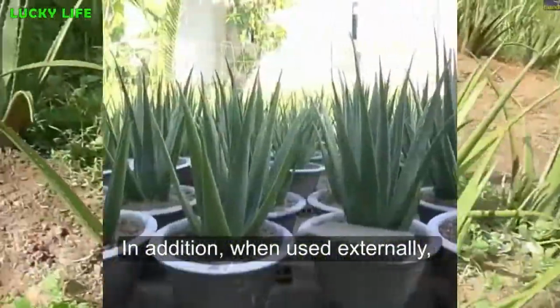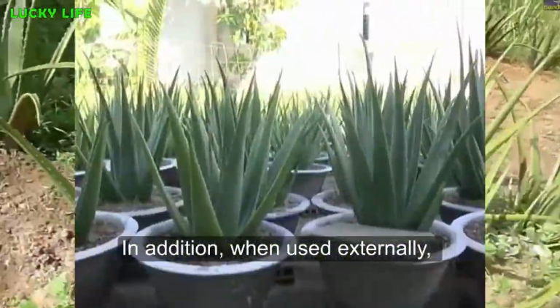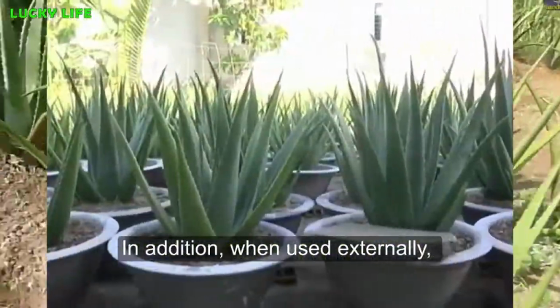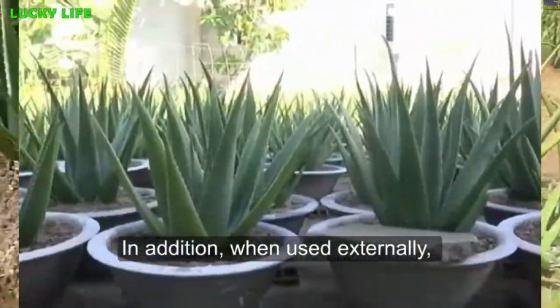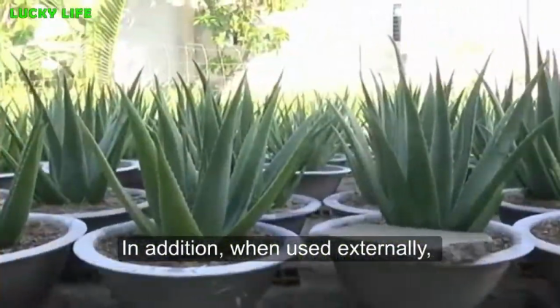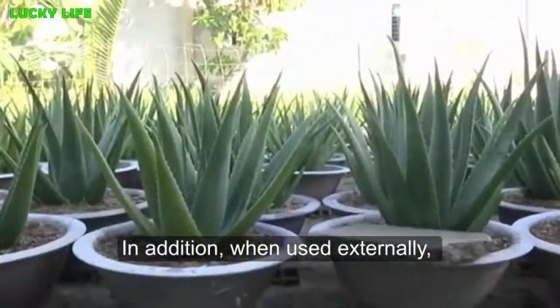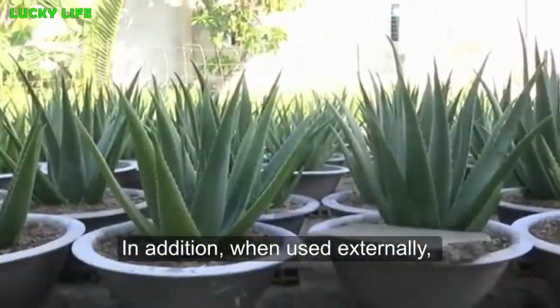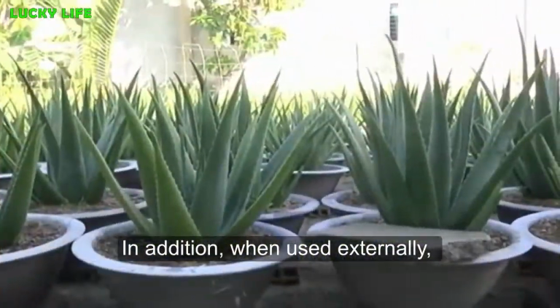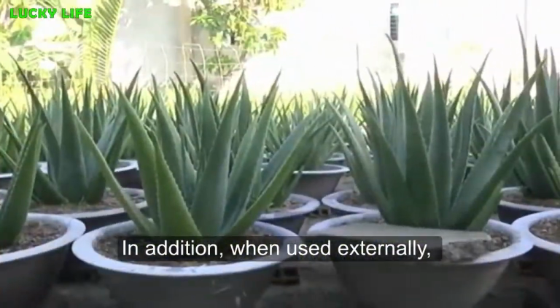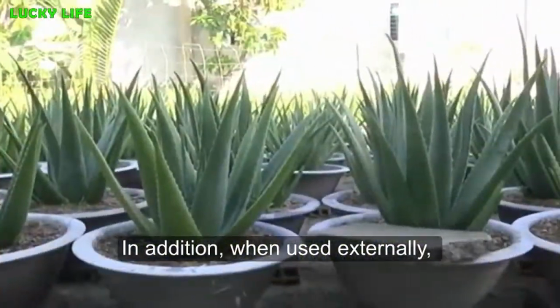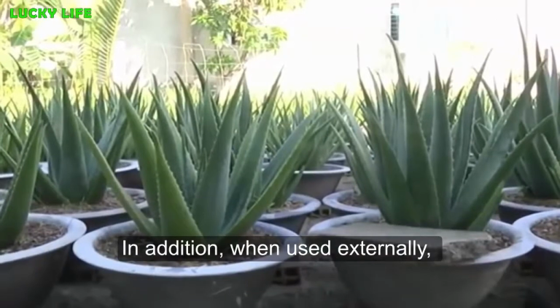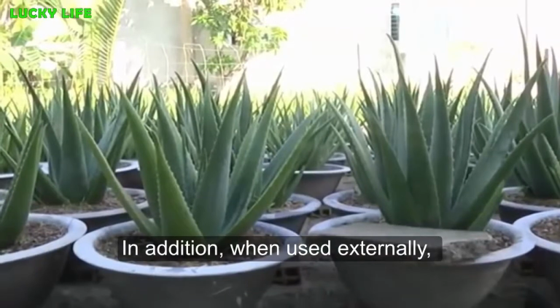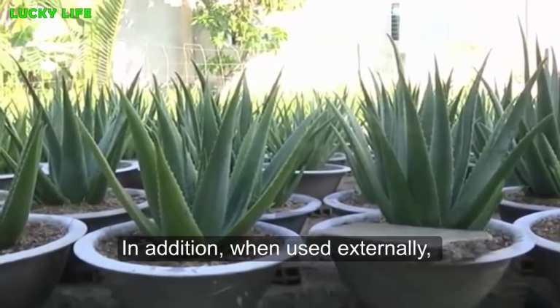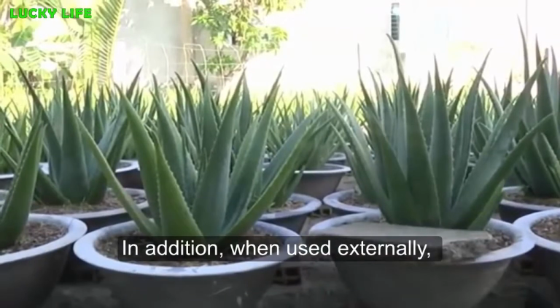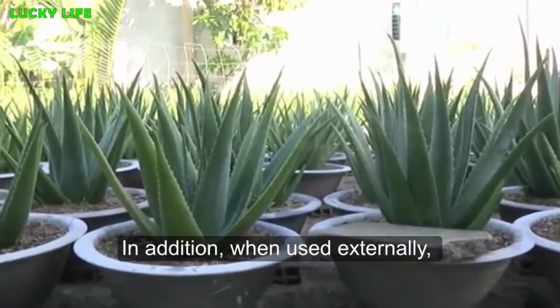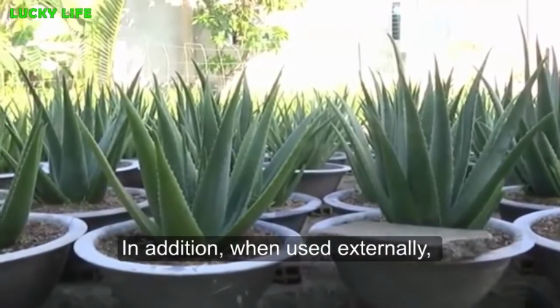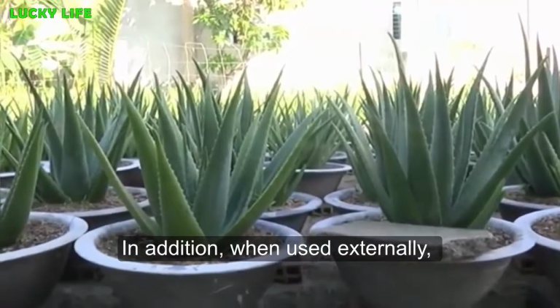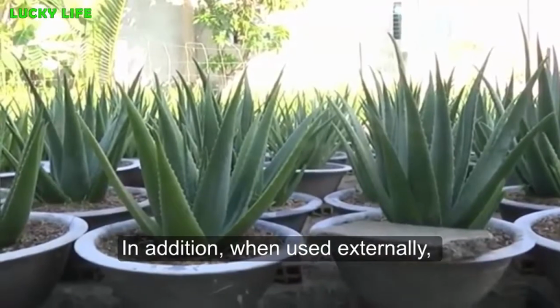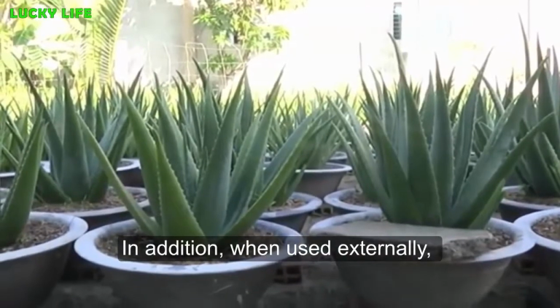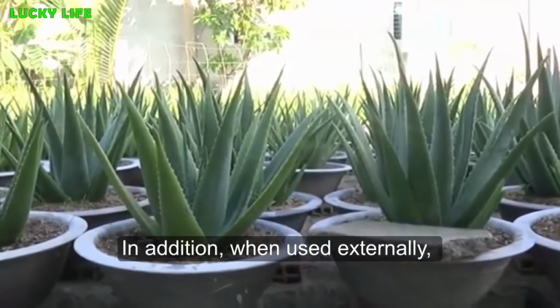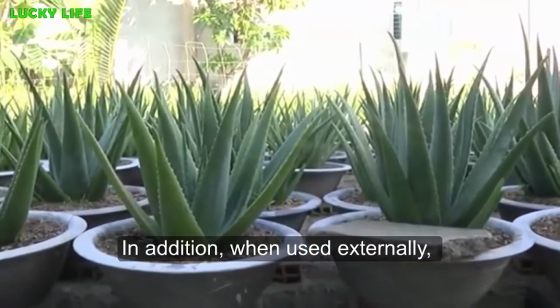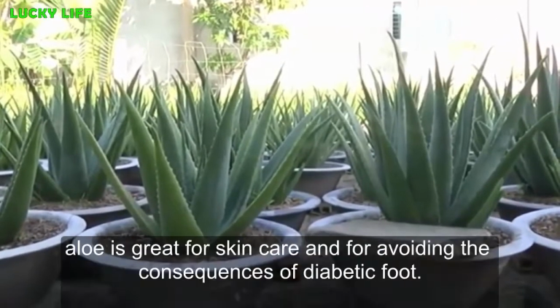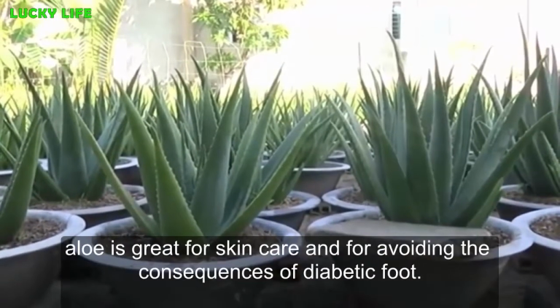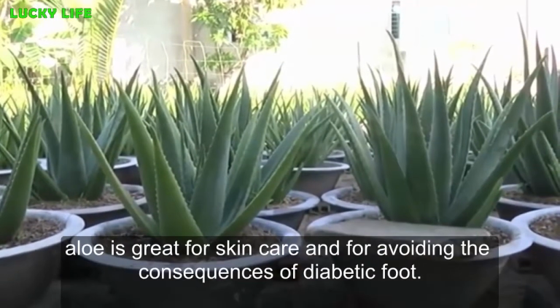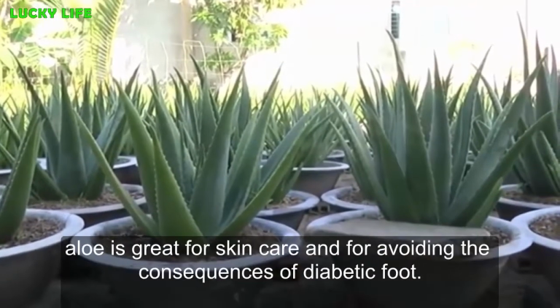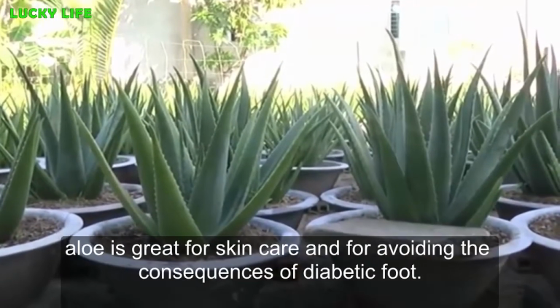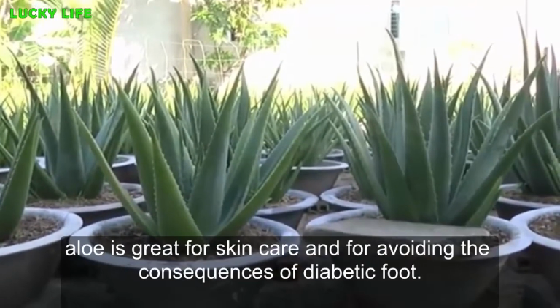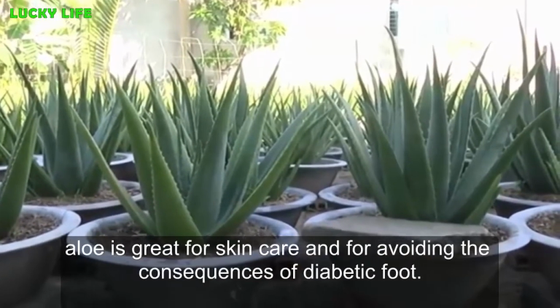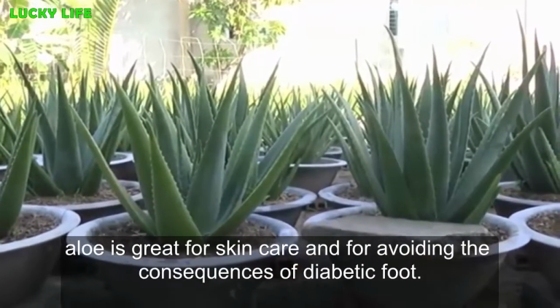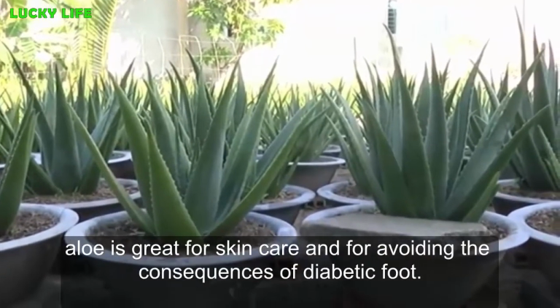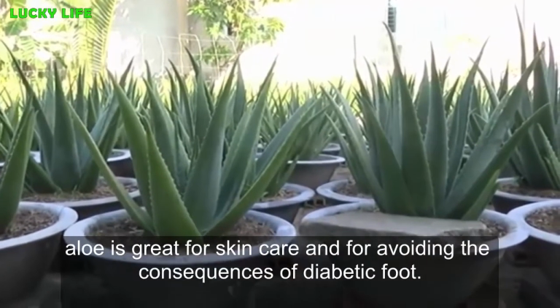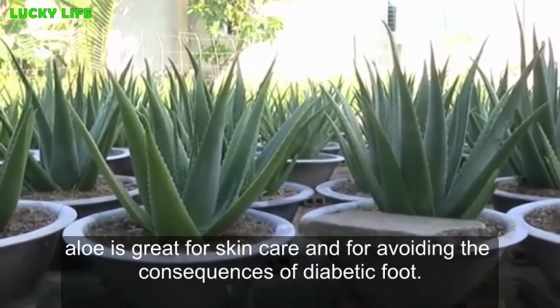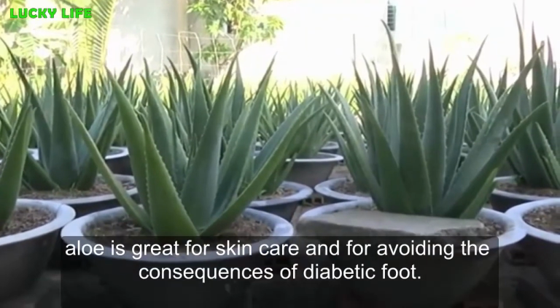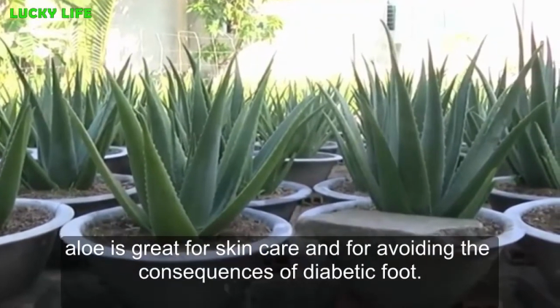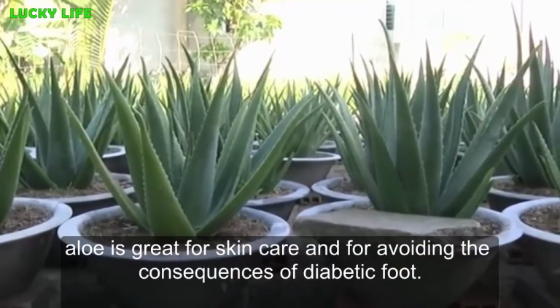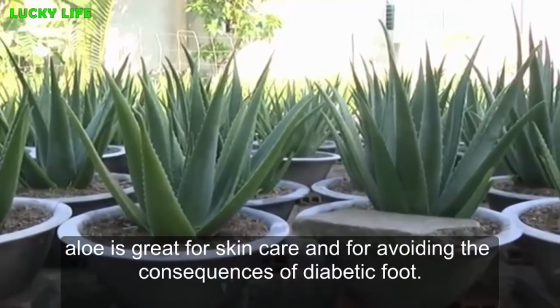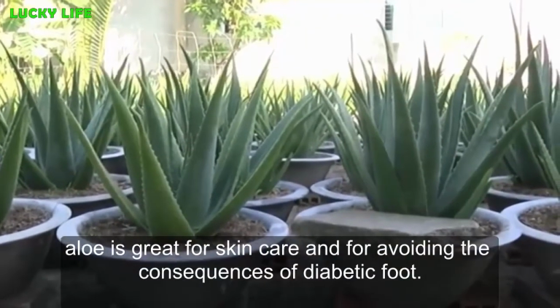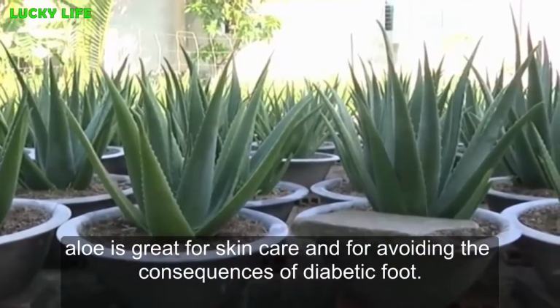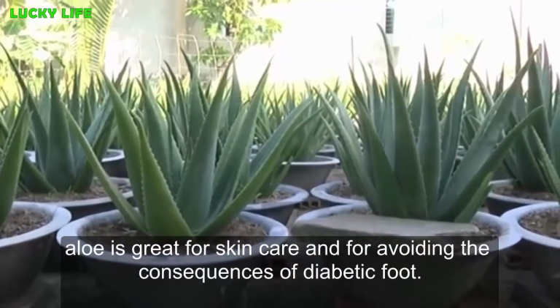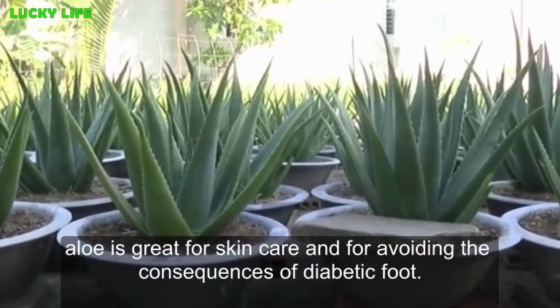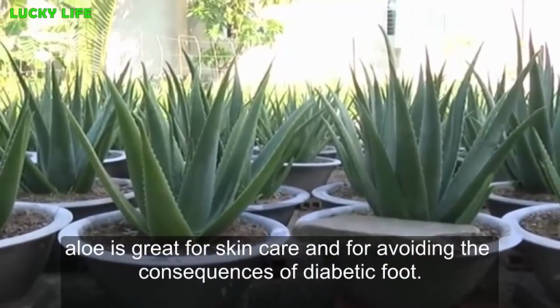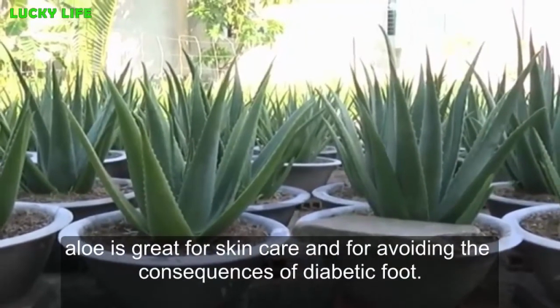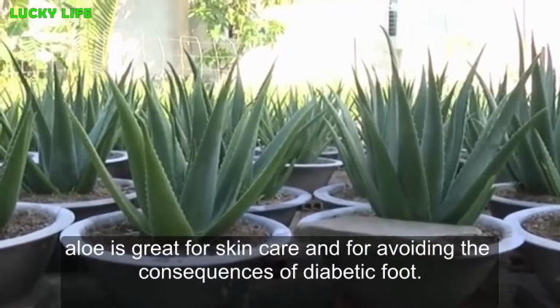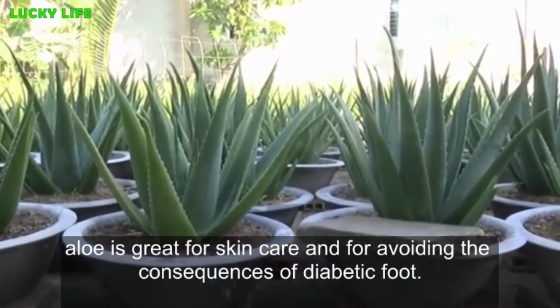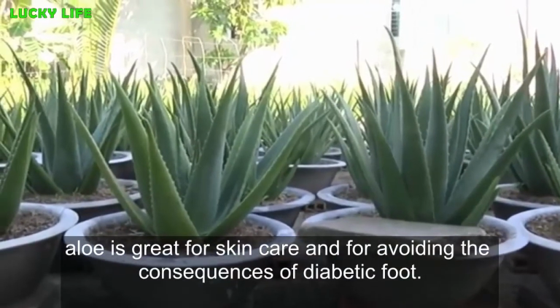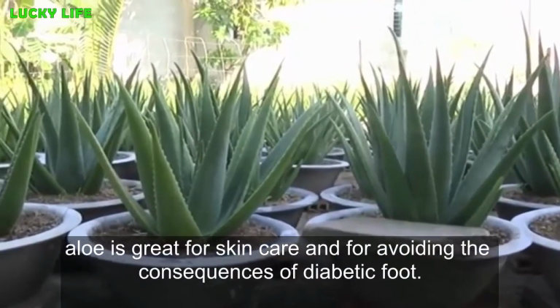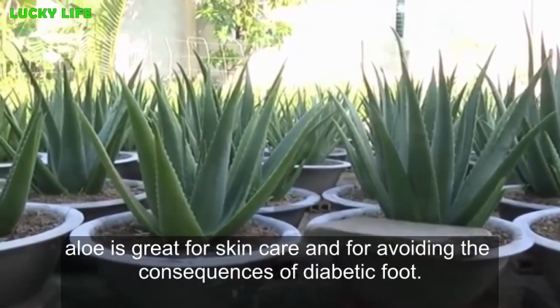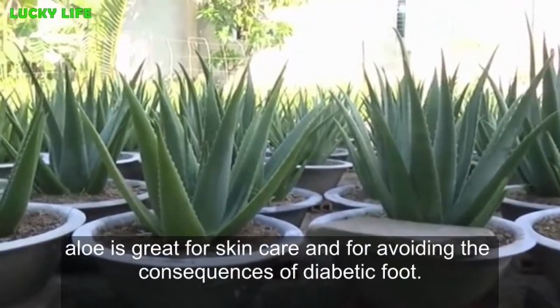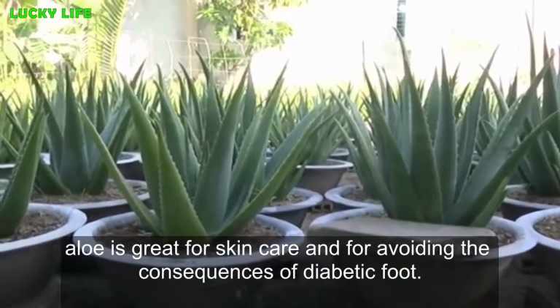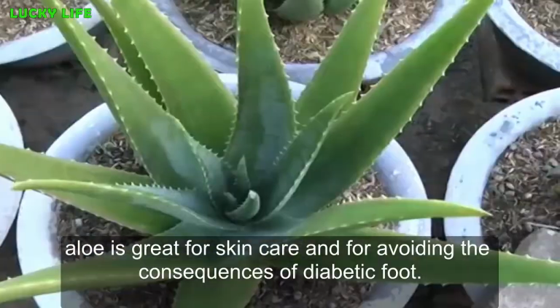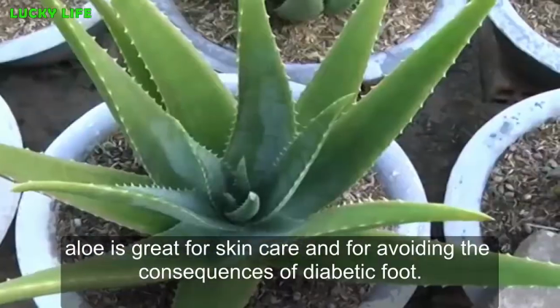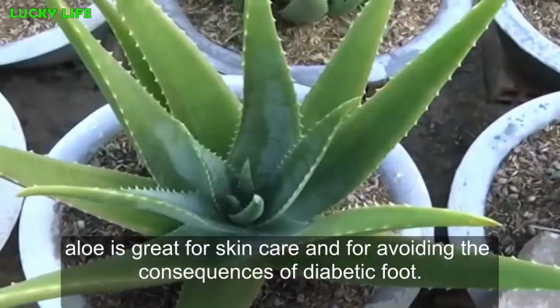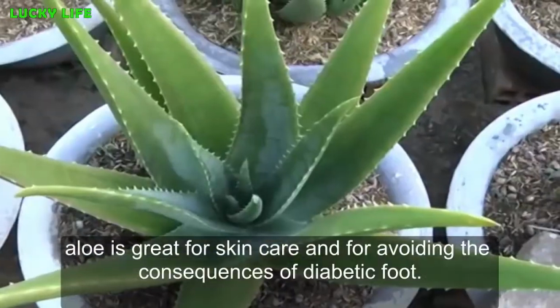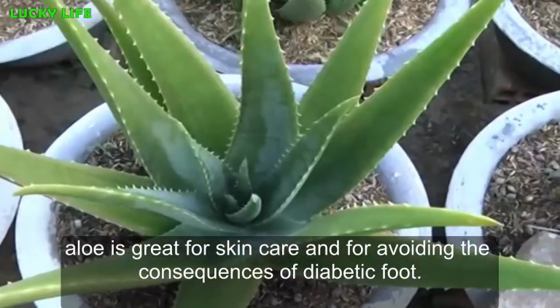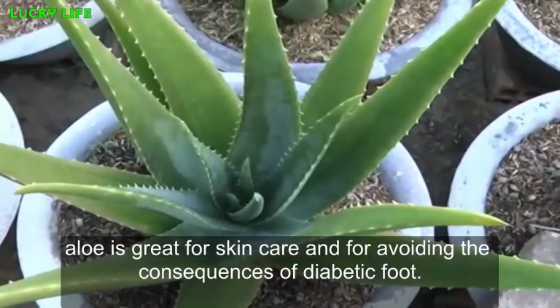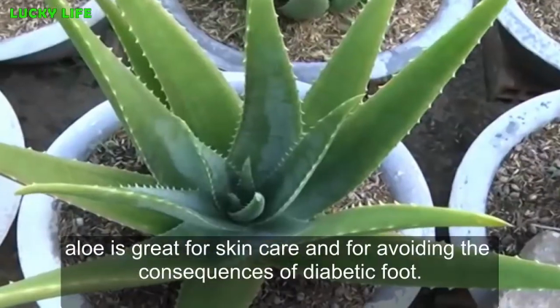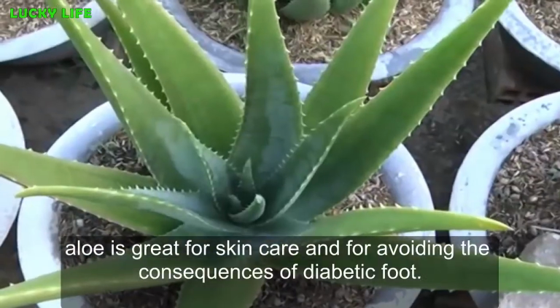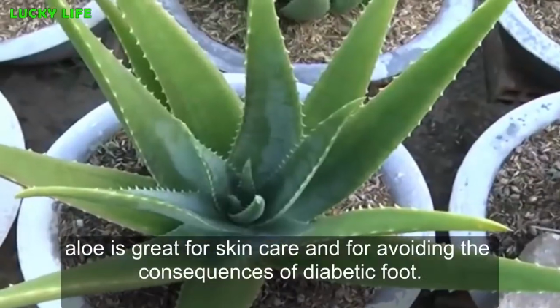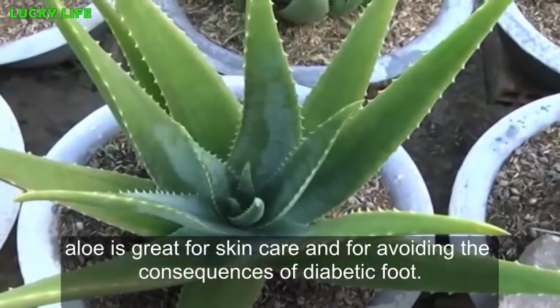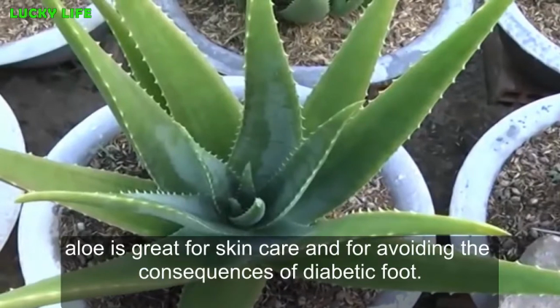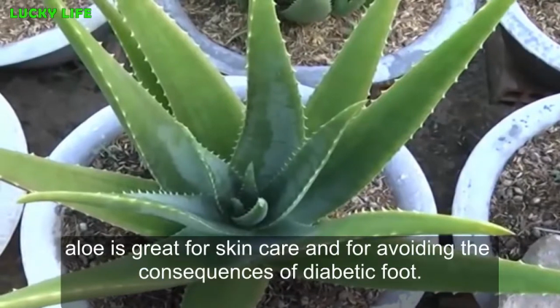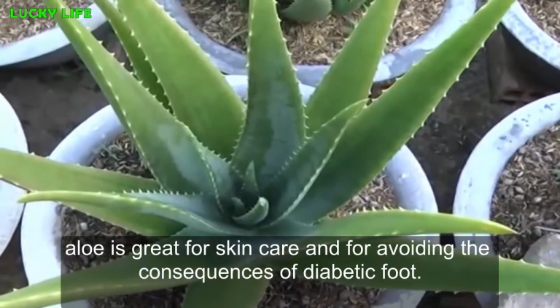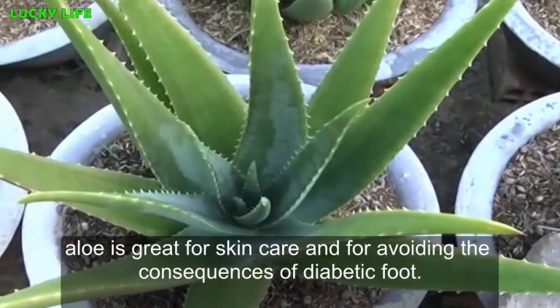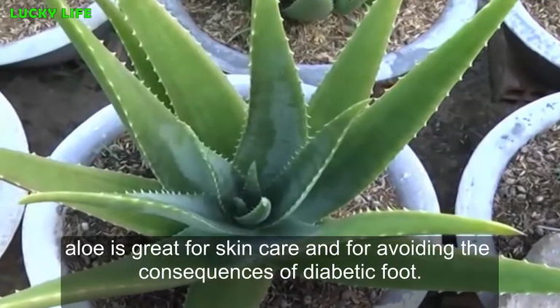In addition, when used externally, aloe is great for skin care and for avoiding the consequences of diabetic foot.